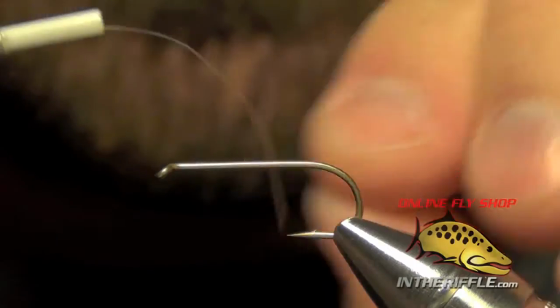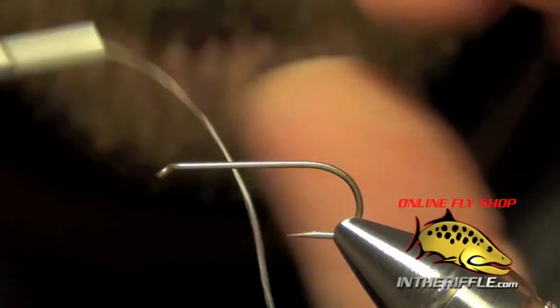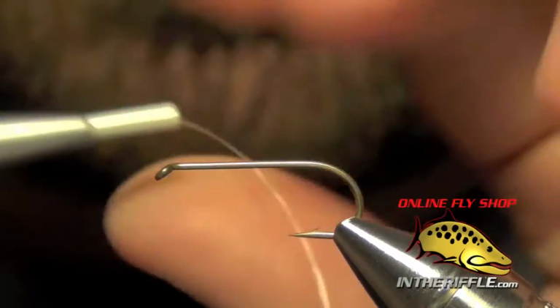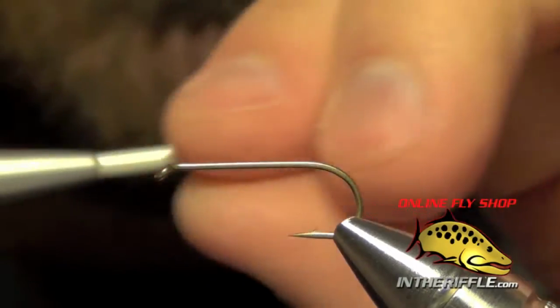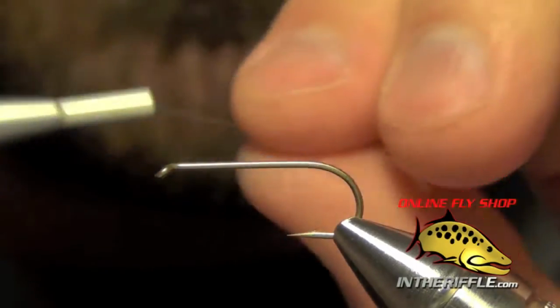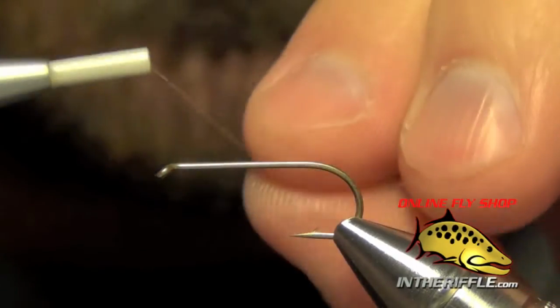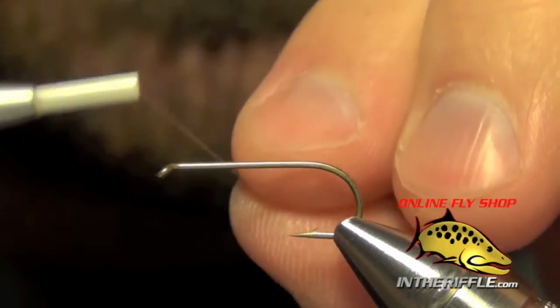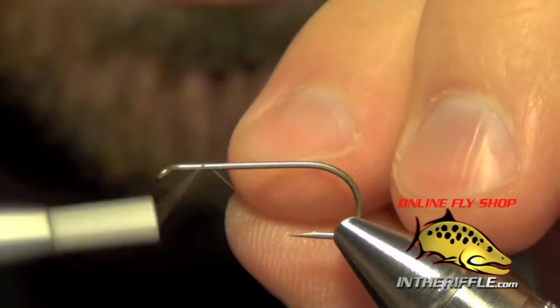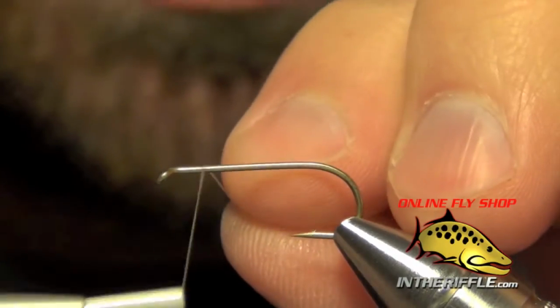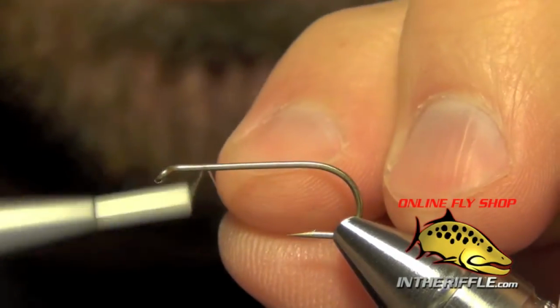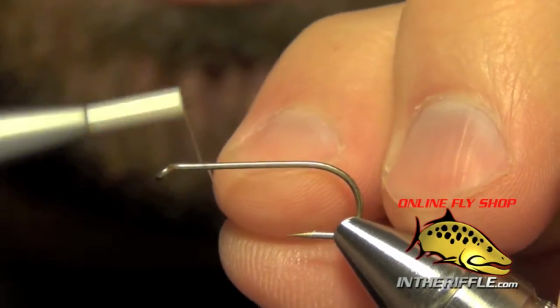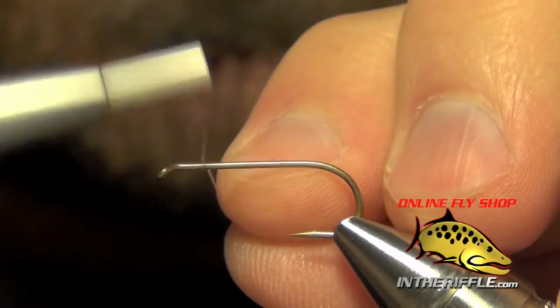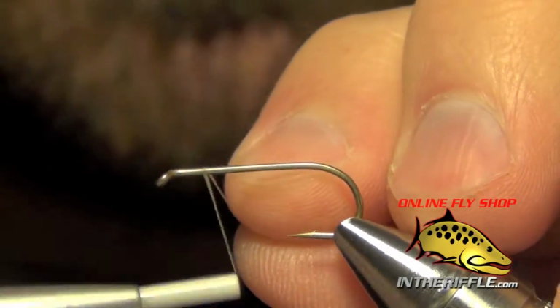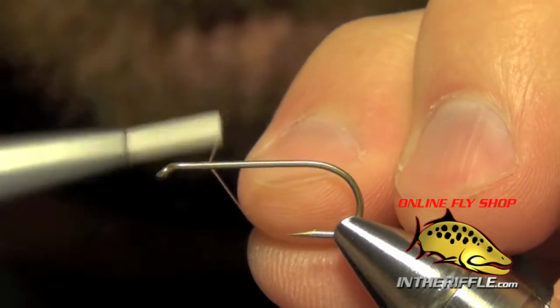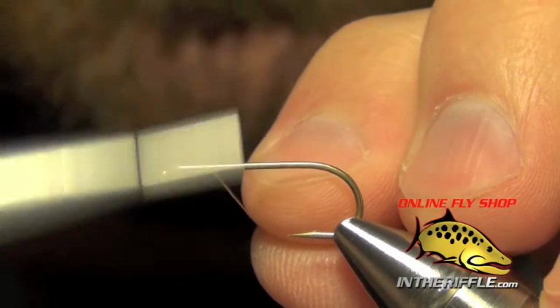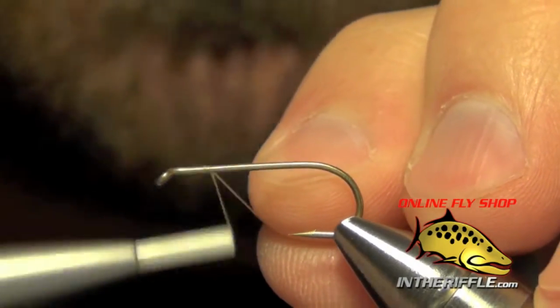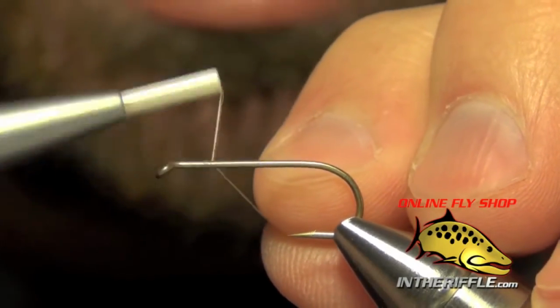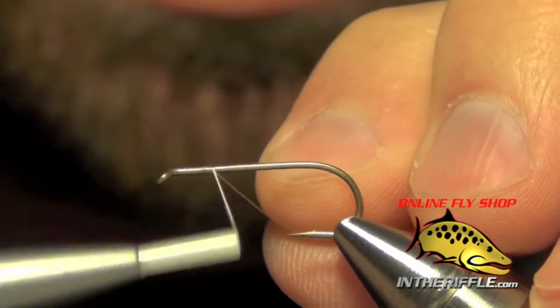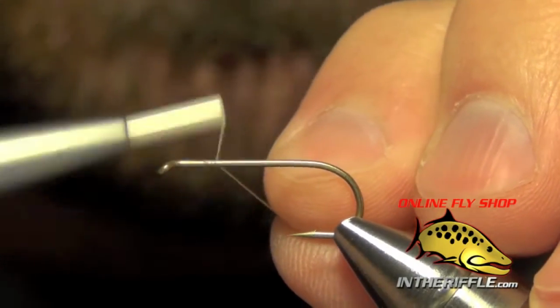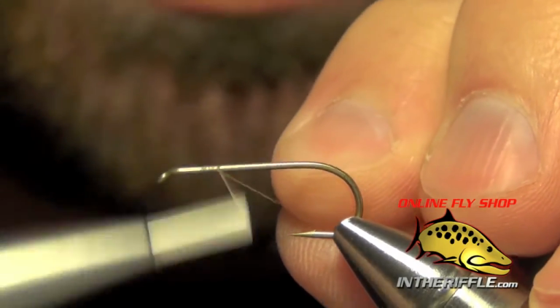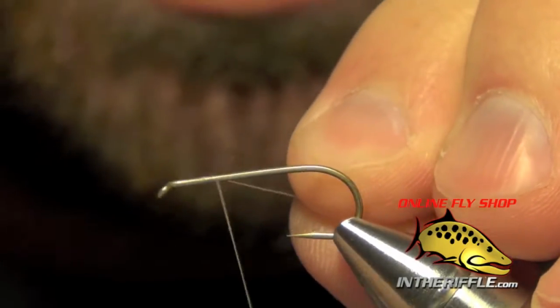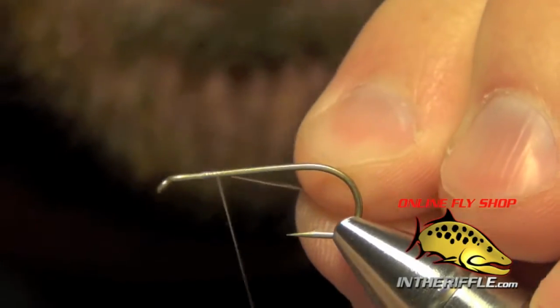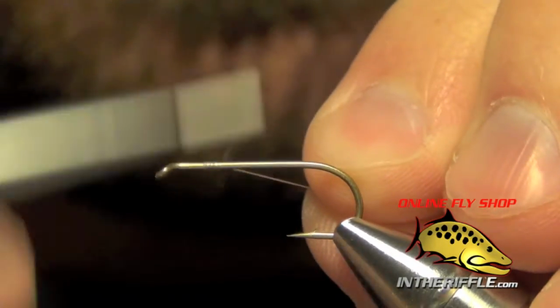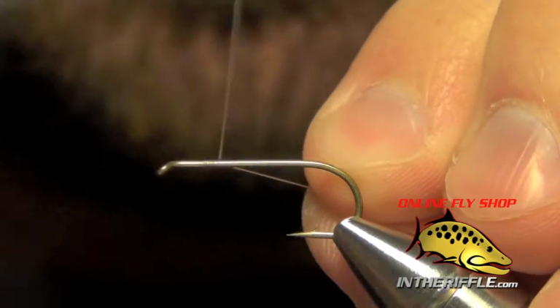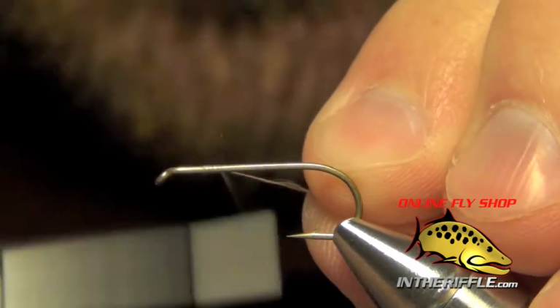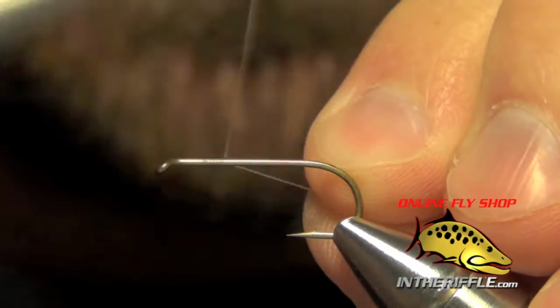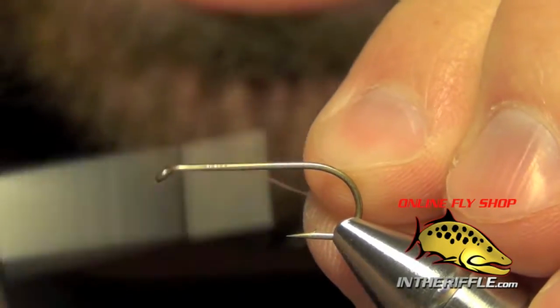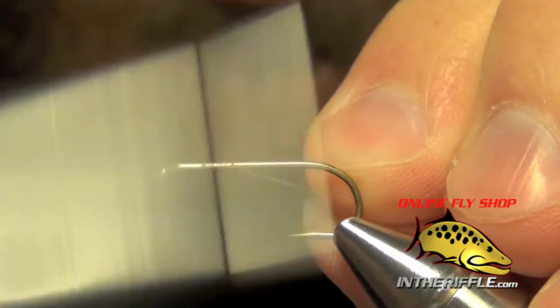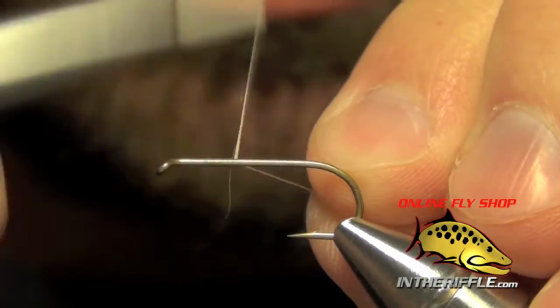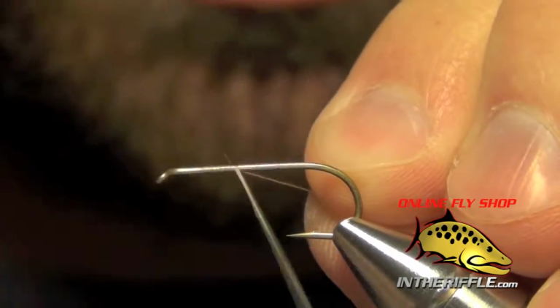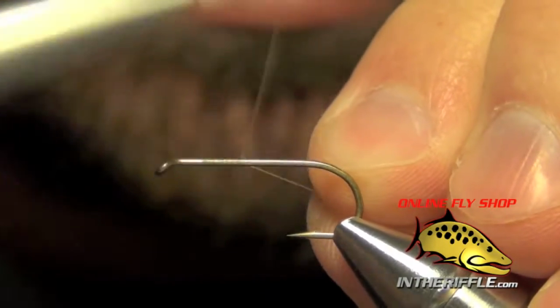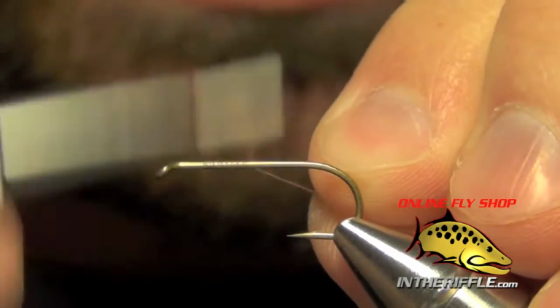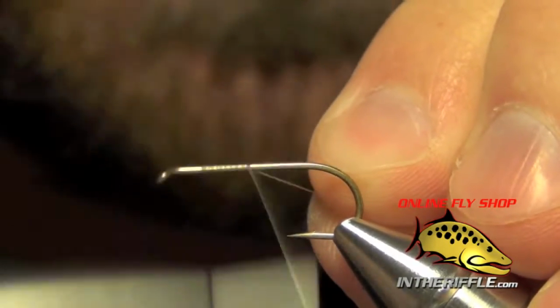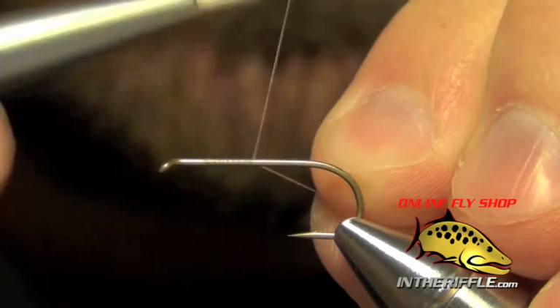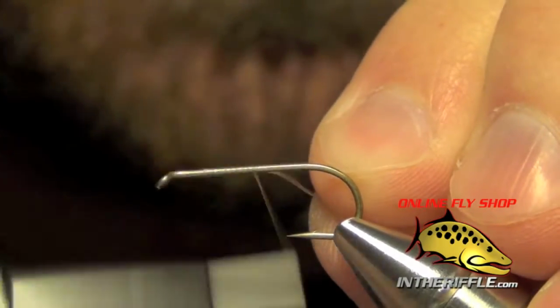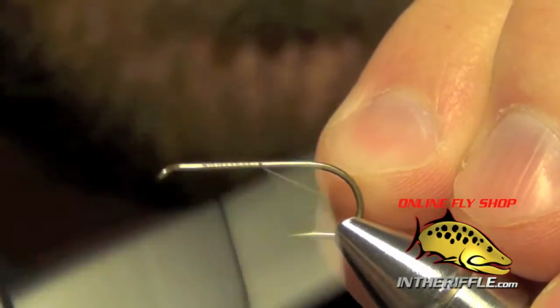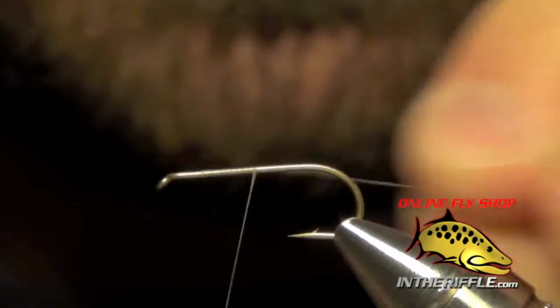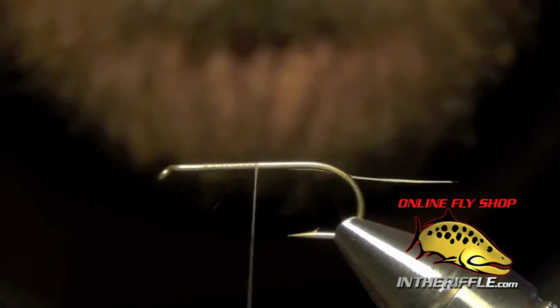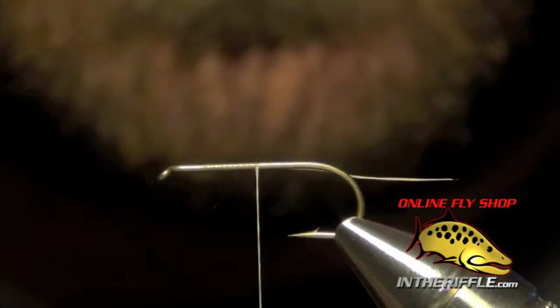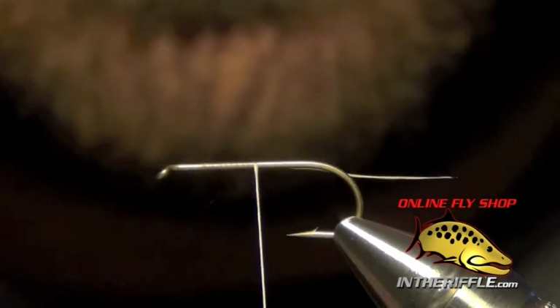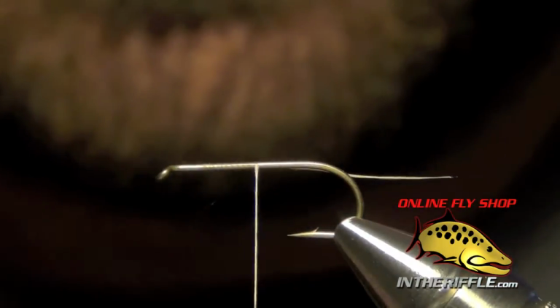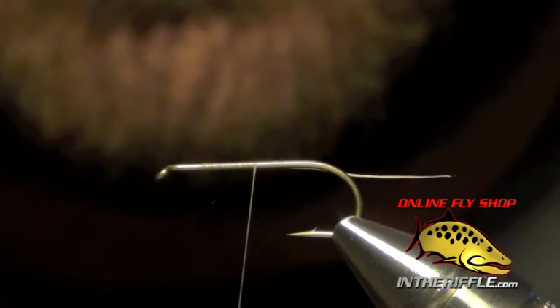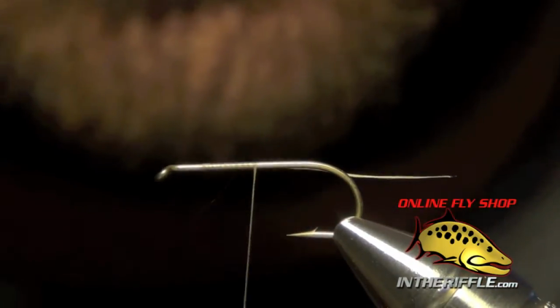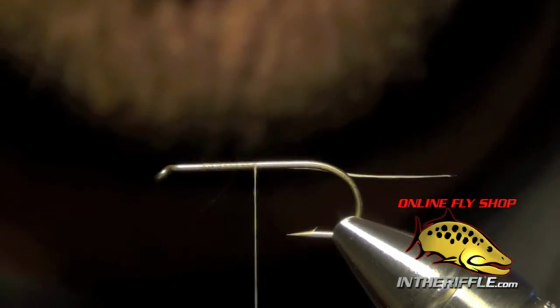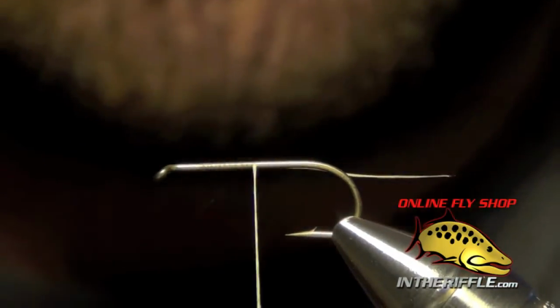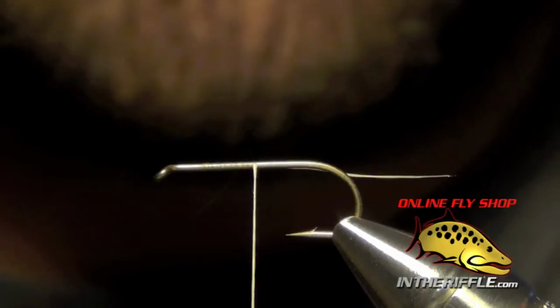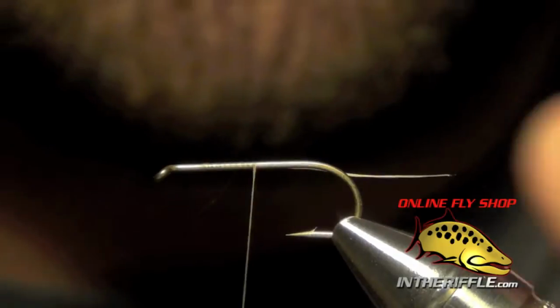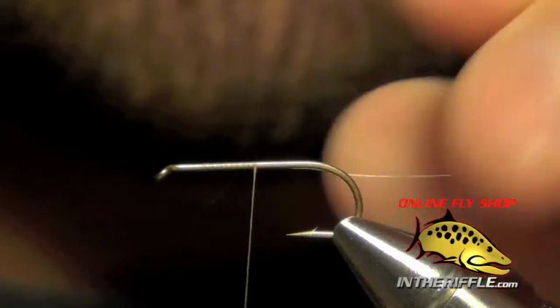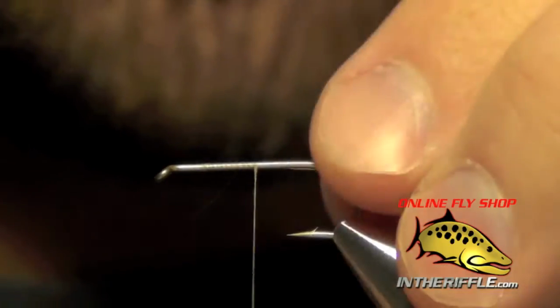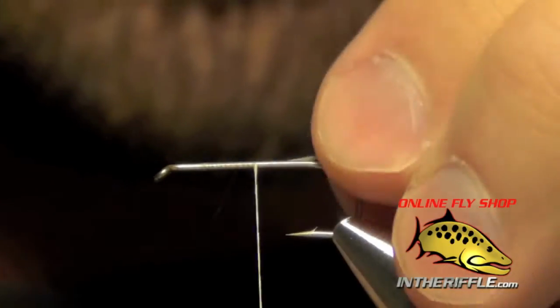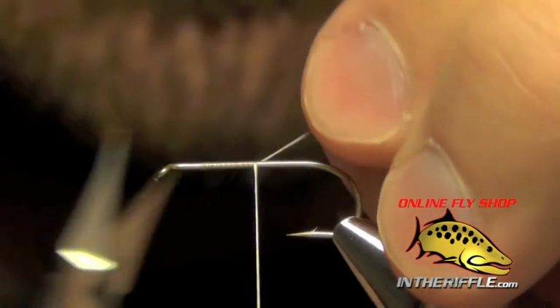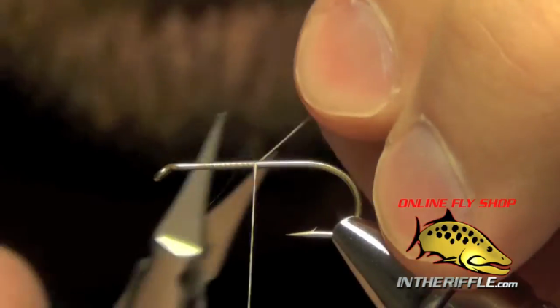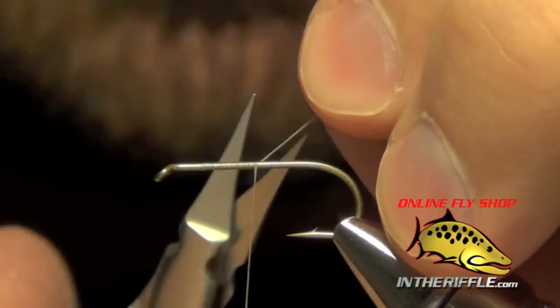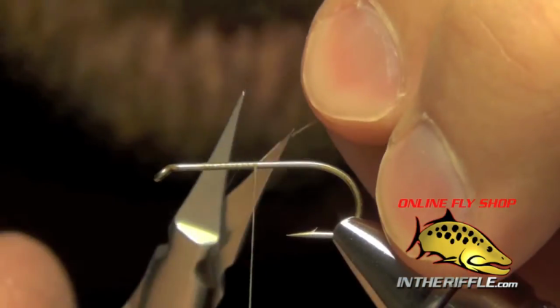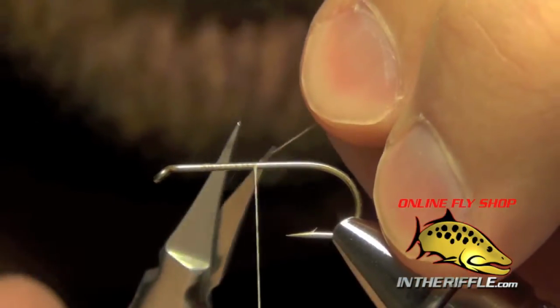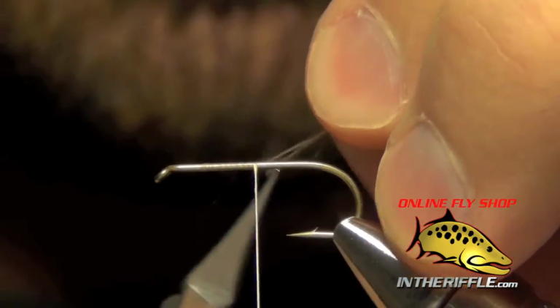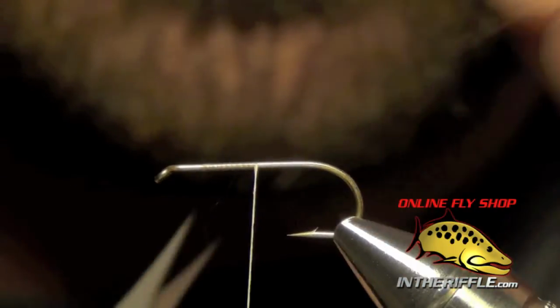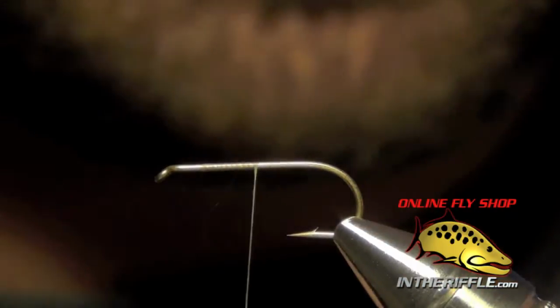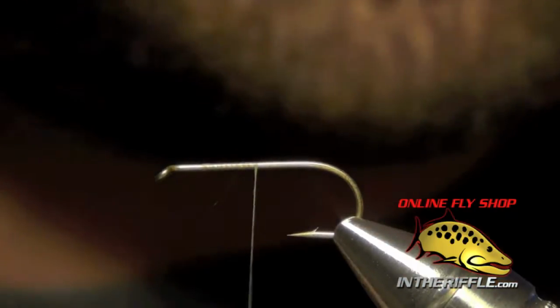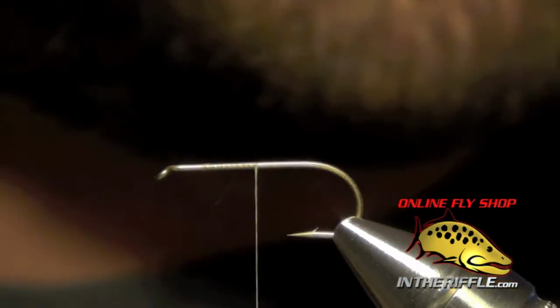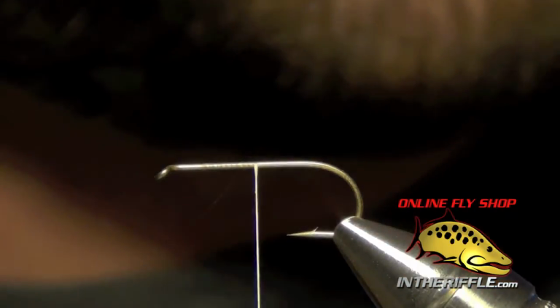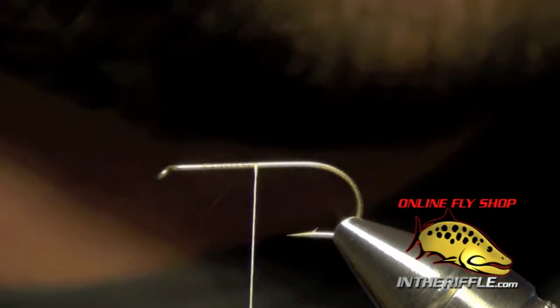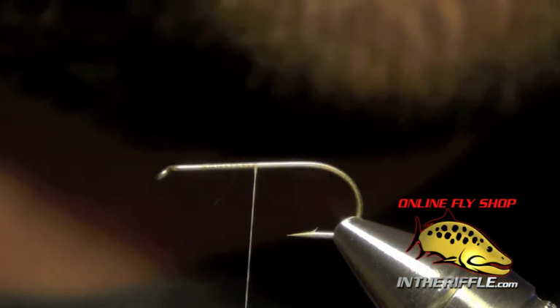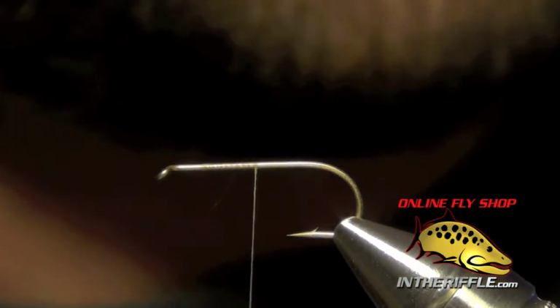Here we're going to tie the egg laying elk hair caddis. The first thing we're going to do is just start our thread.